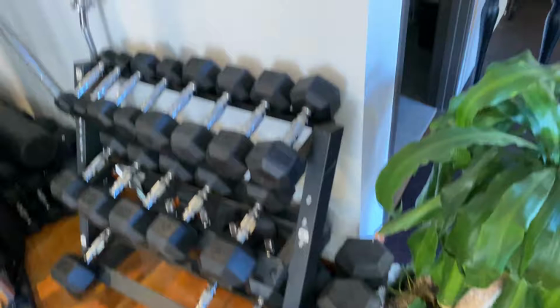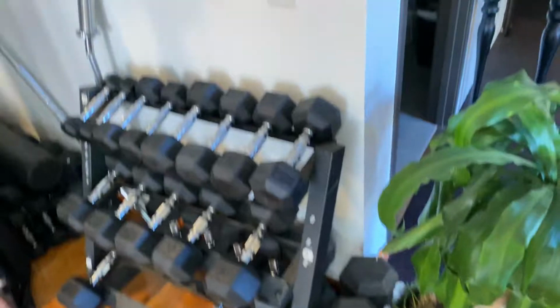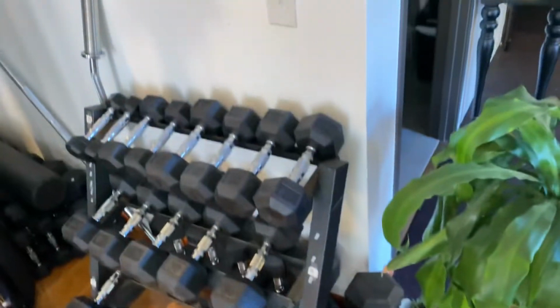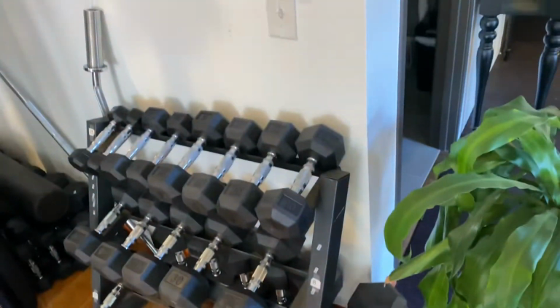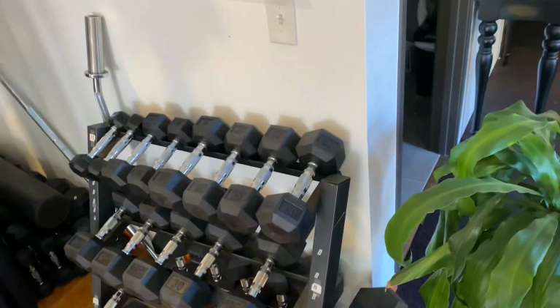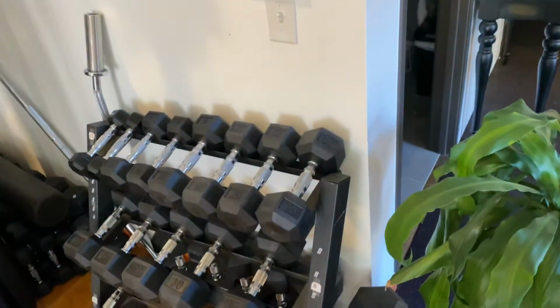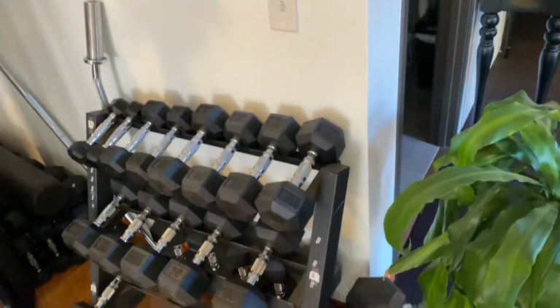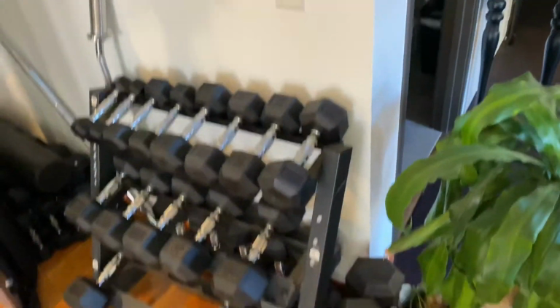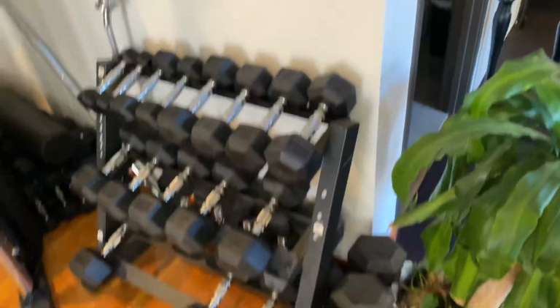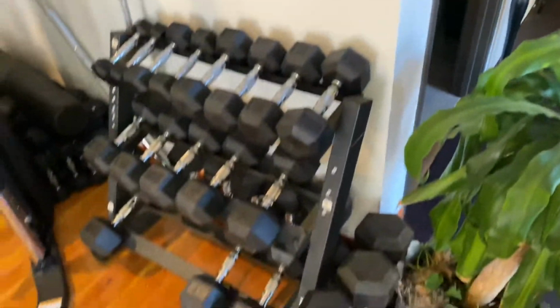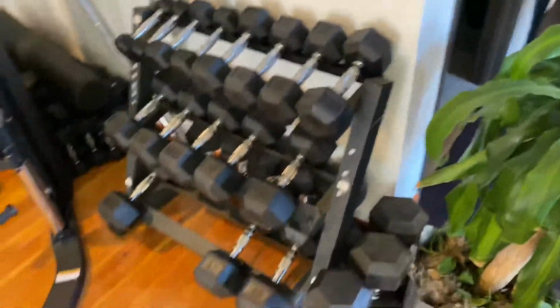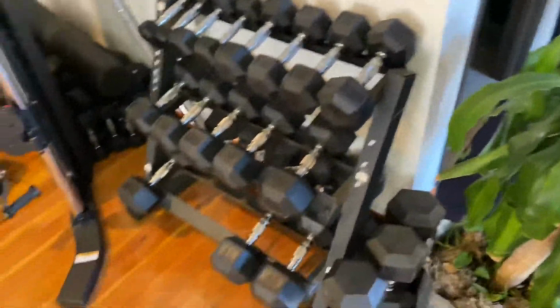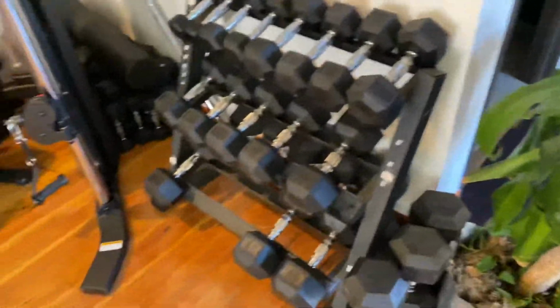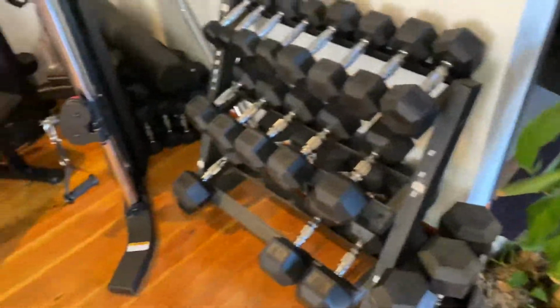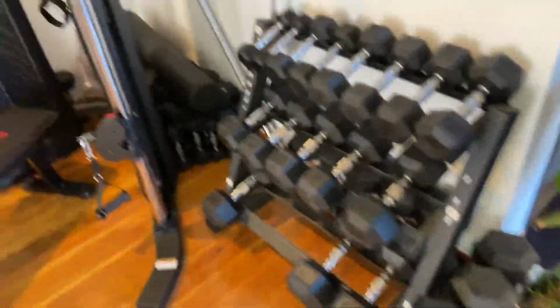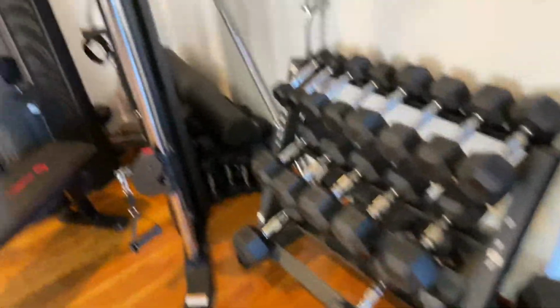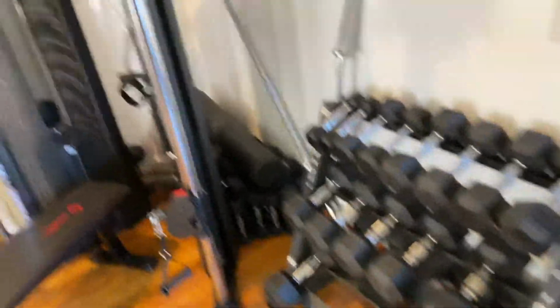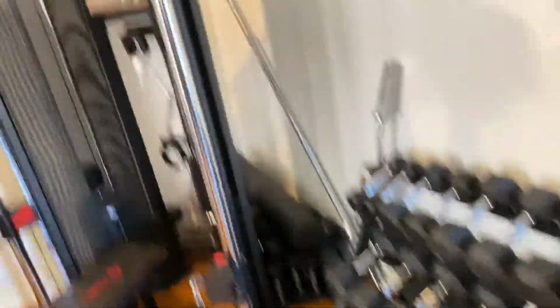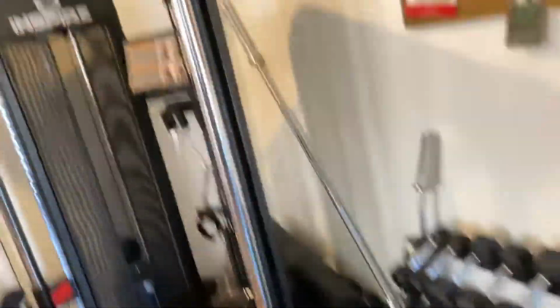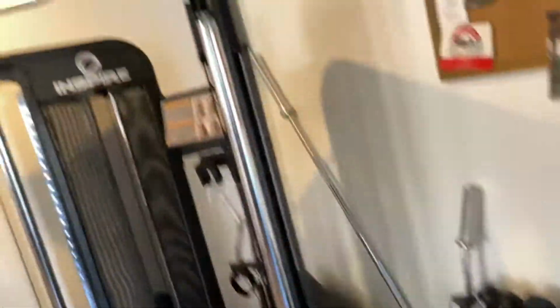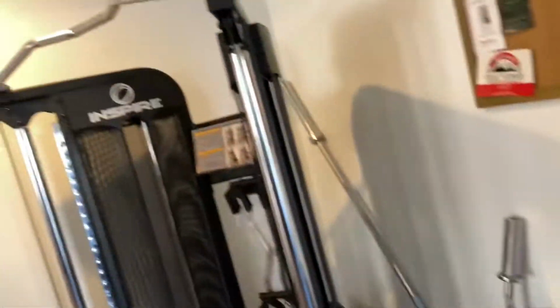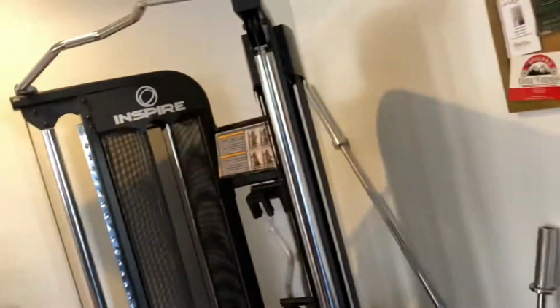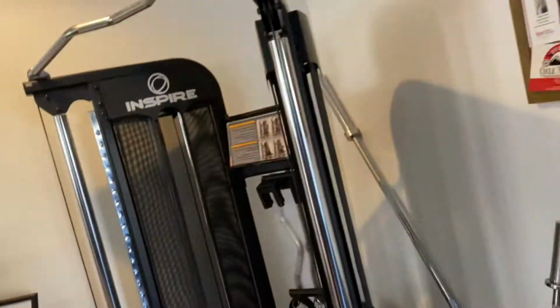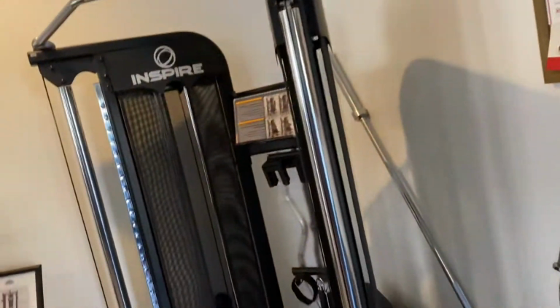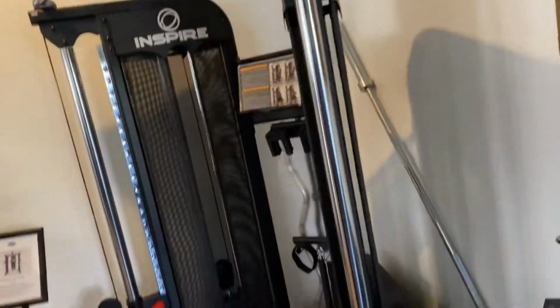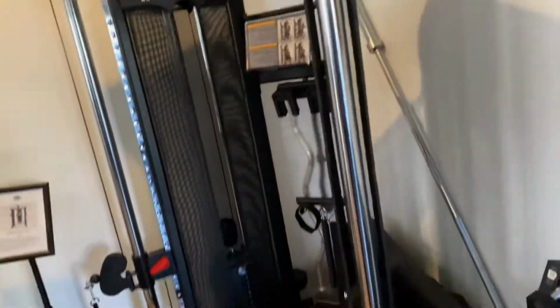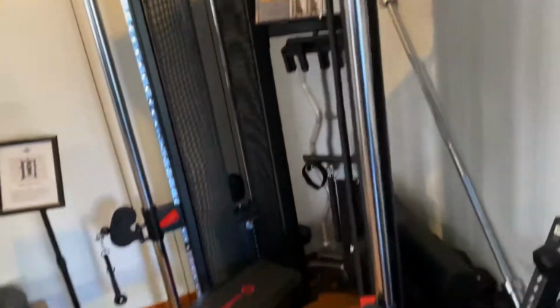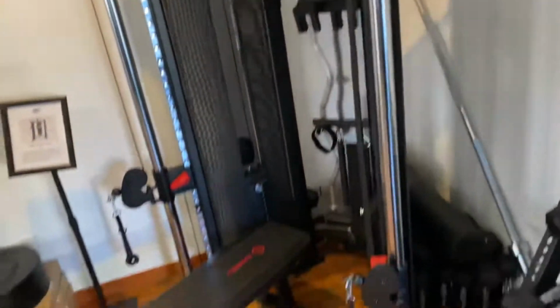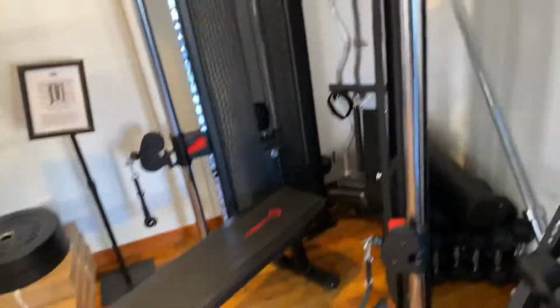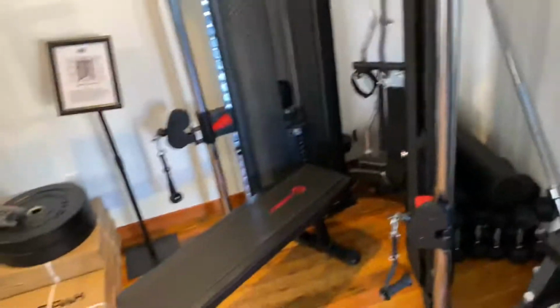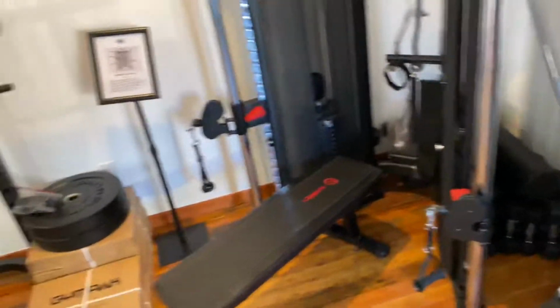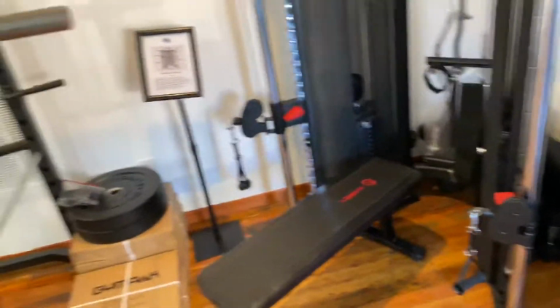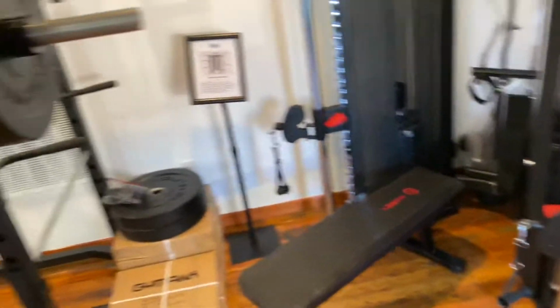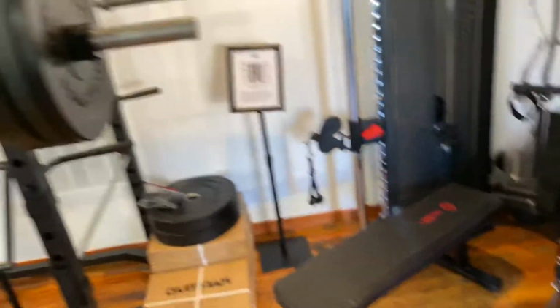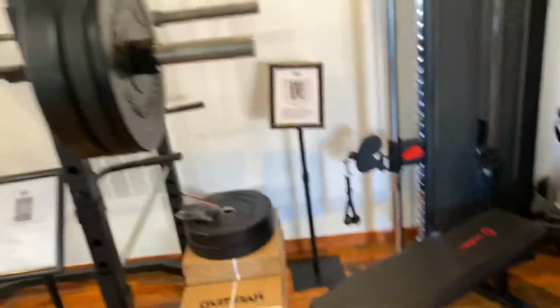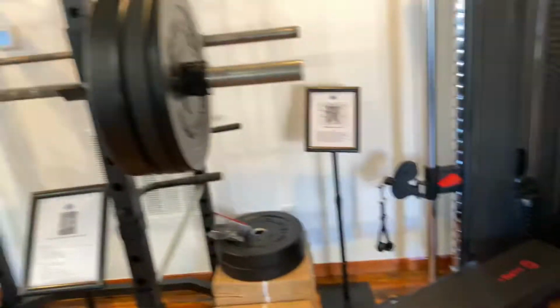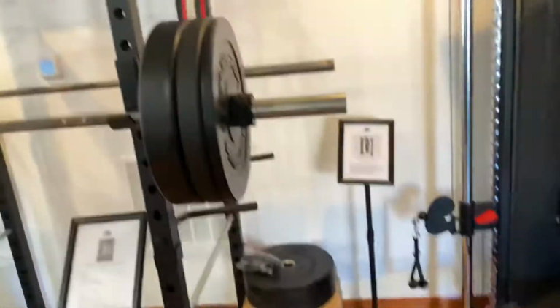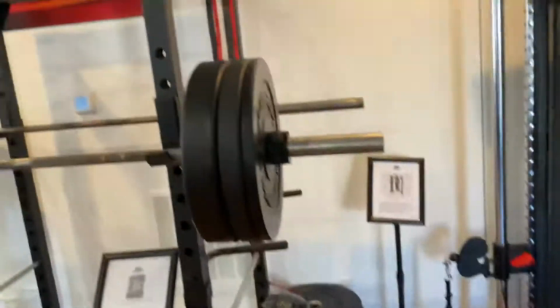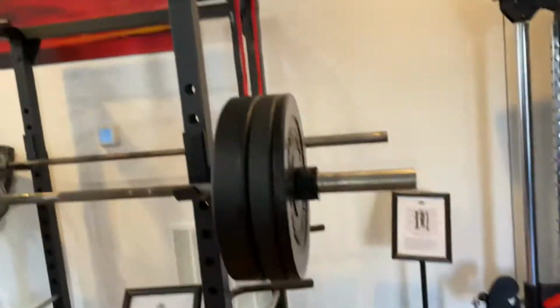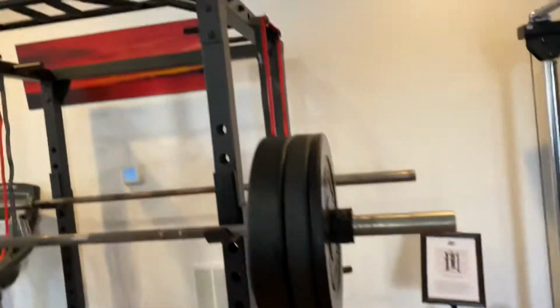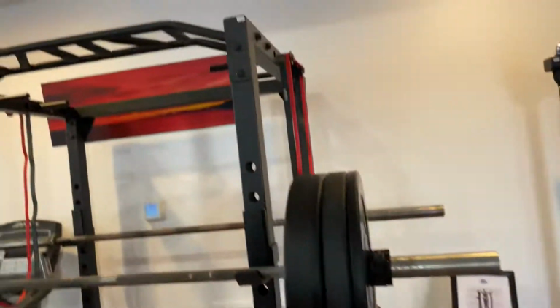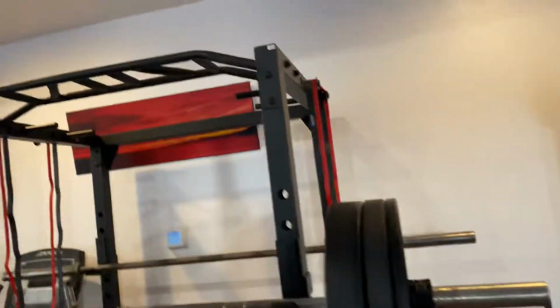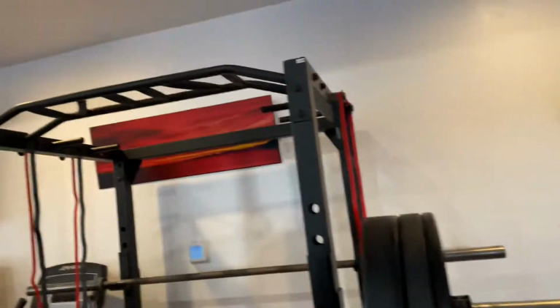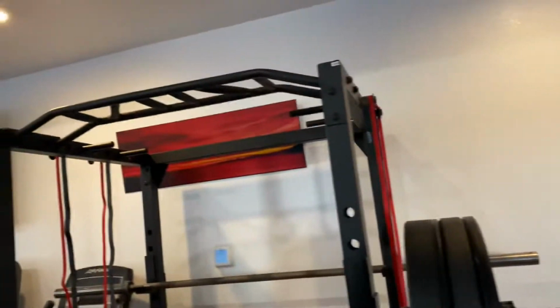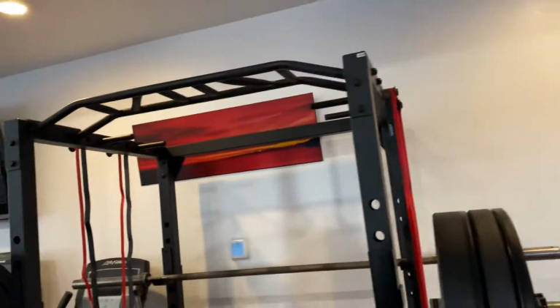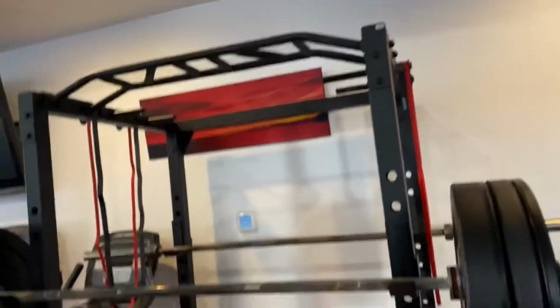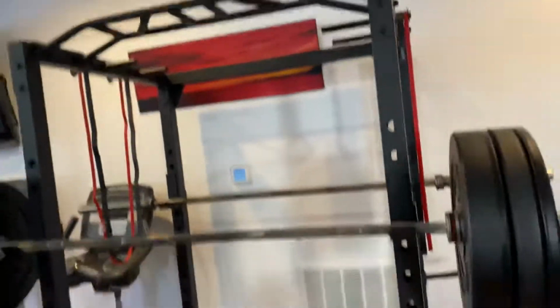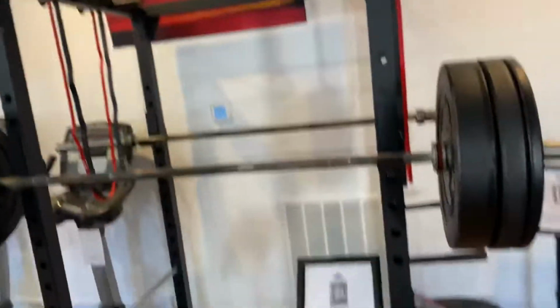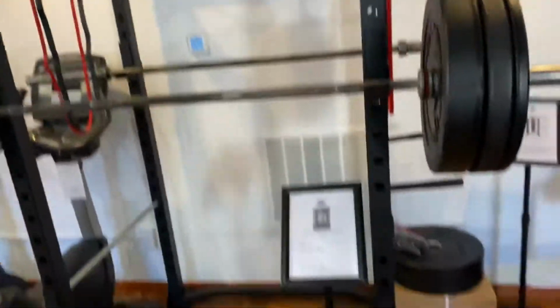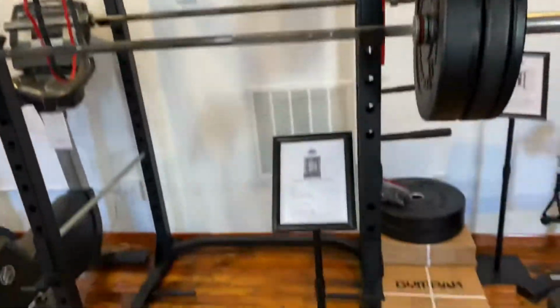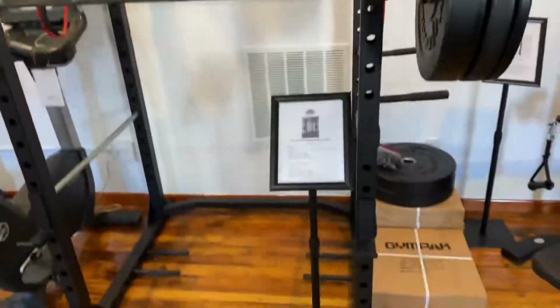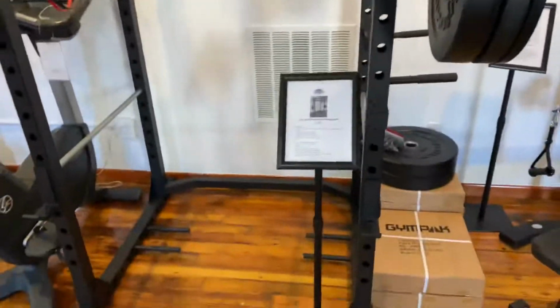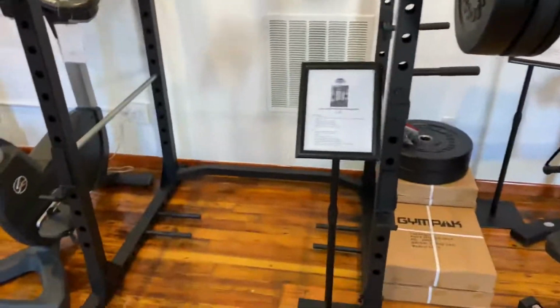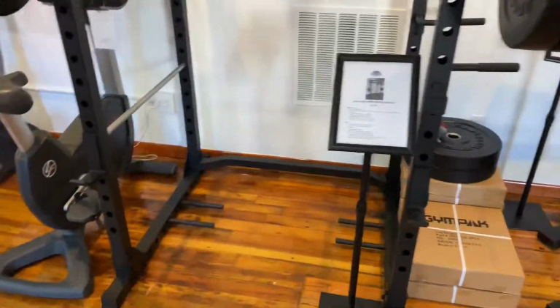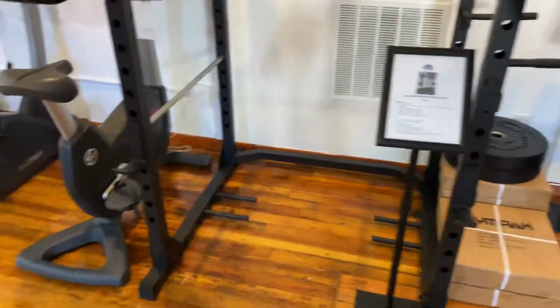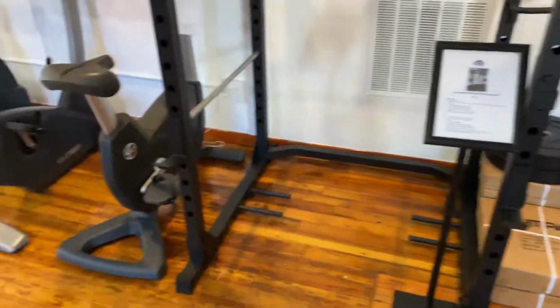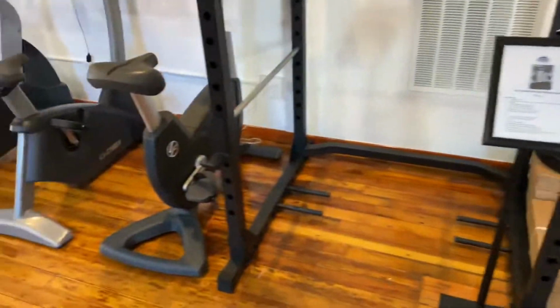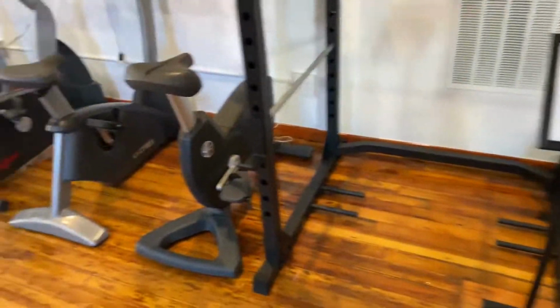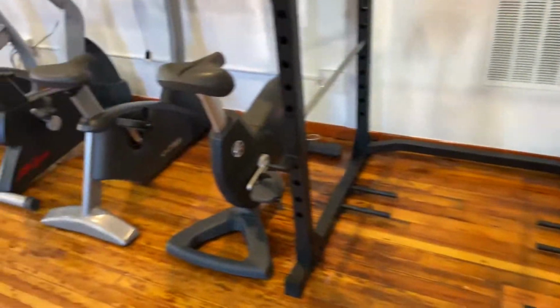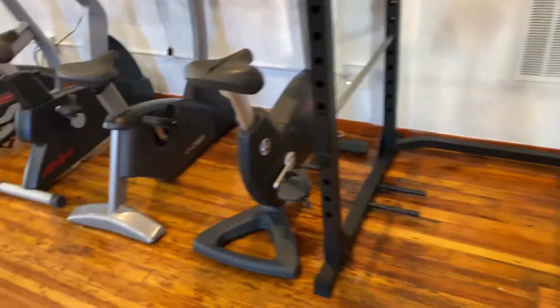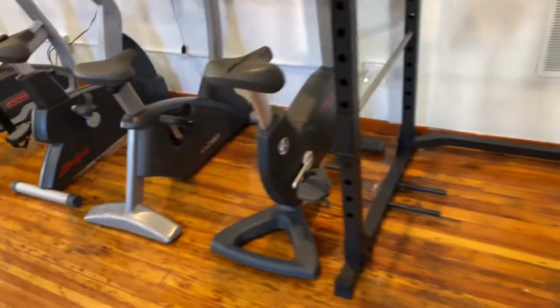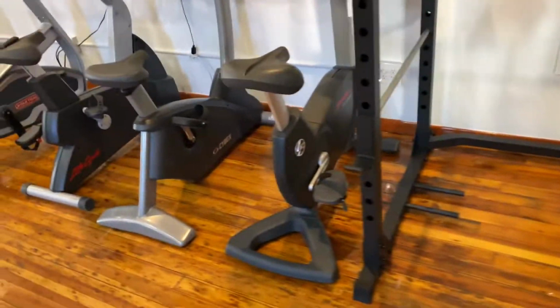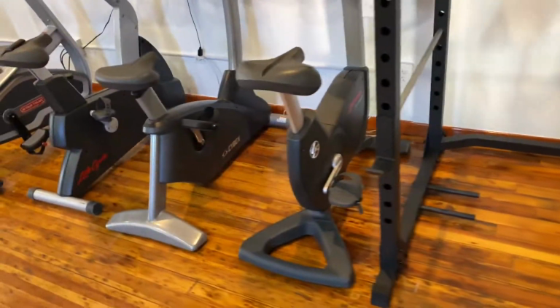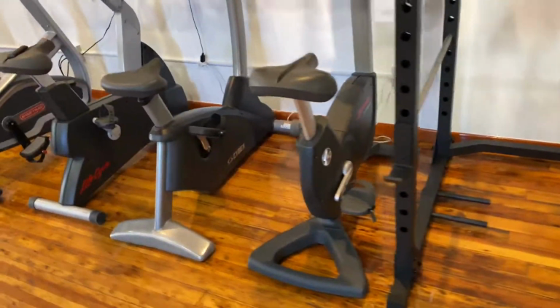Hey guys, welcome back to the Colorado Cardio YouTube channel. Today I'm going to show you guys the current inventory of our Loveland location.